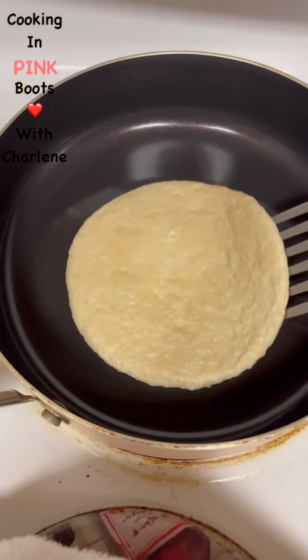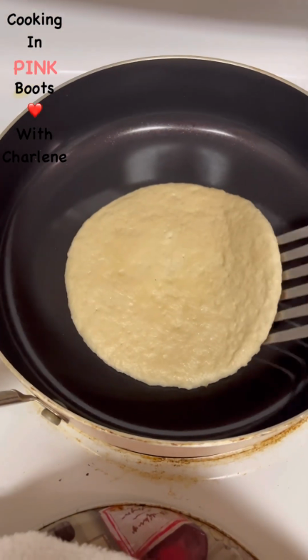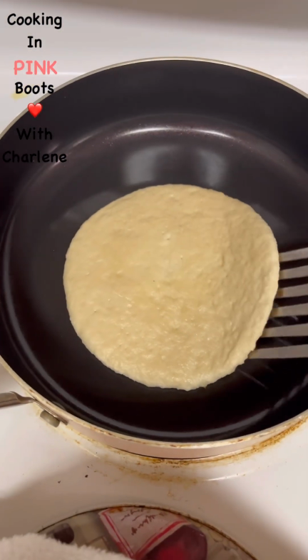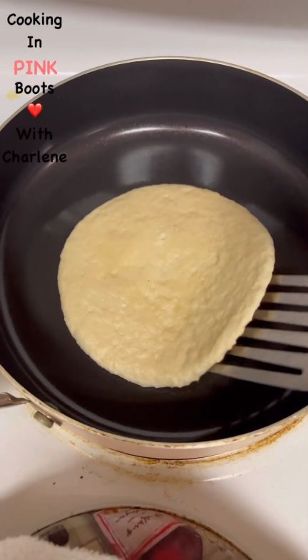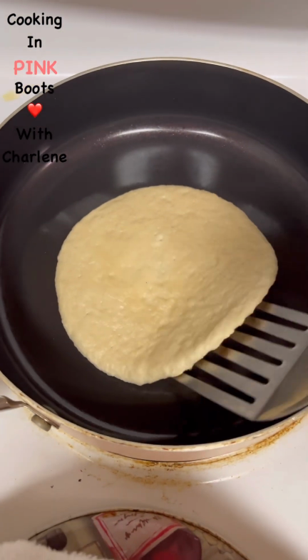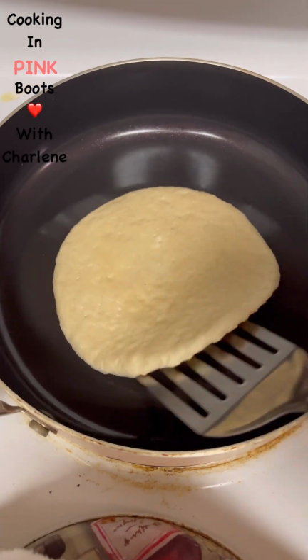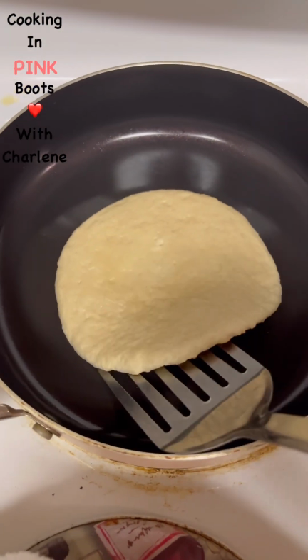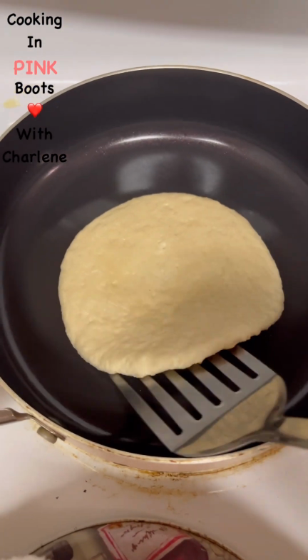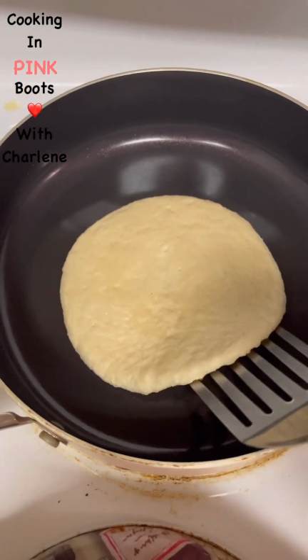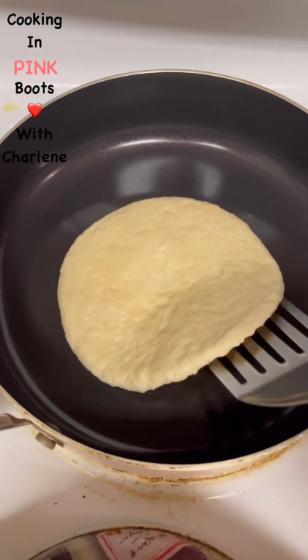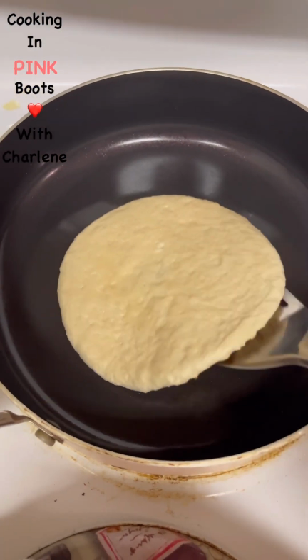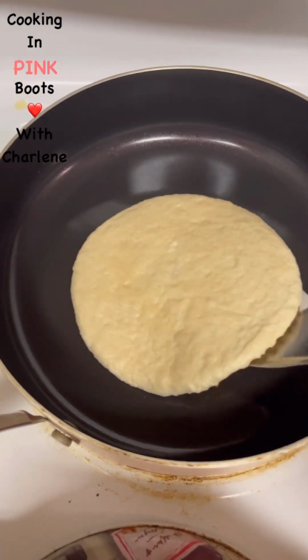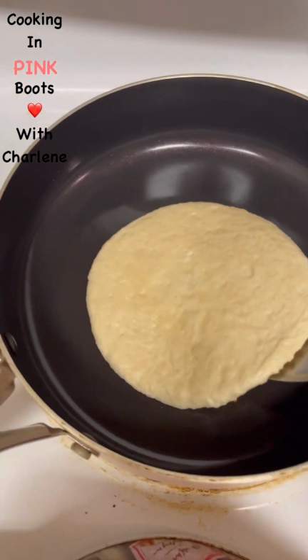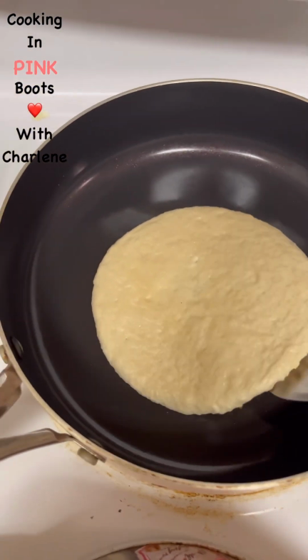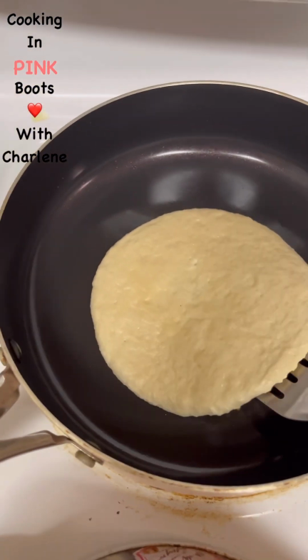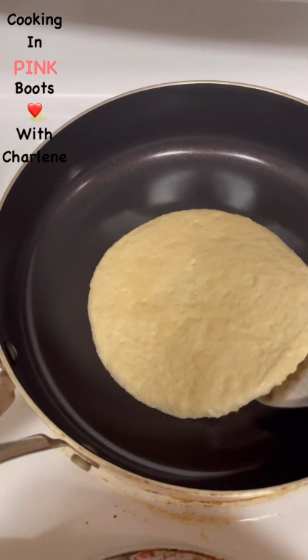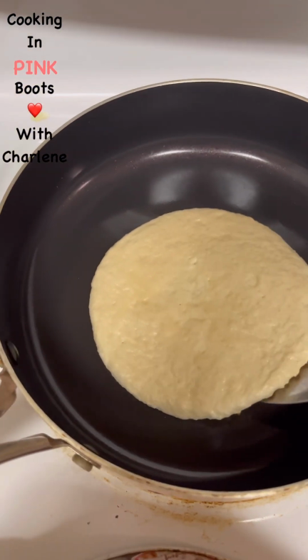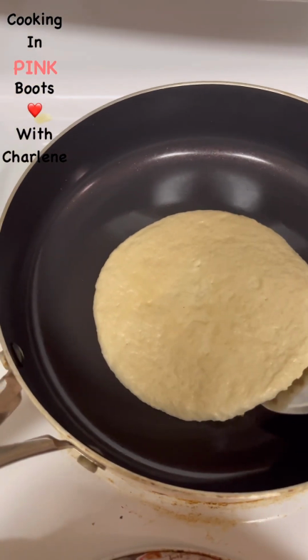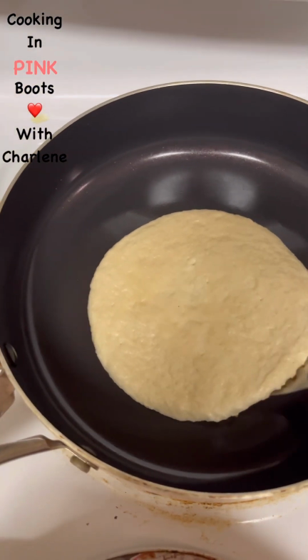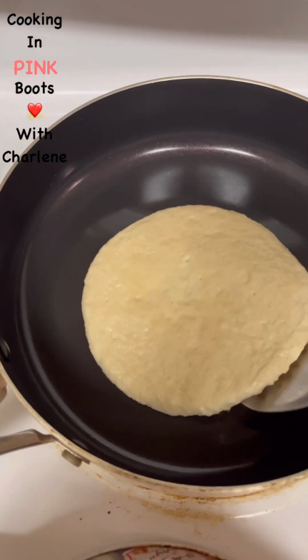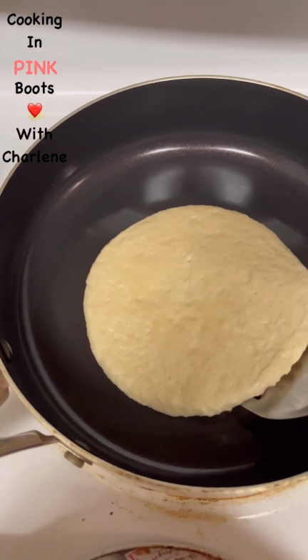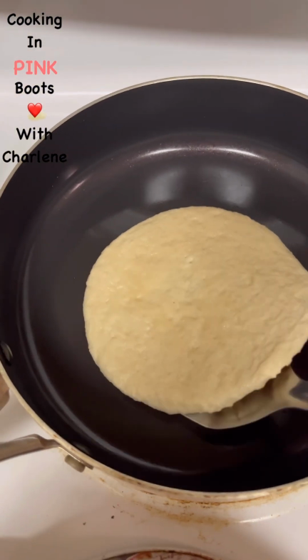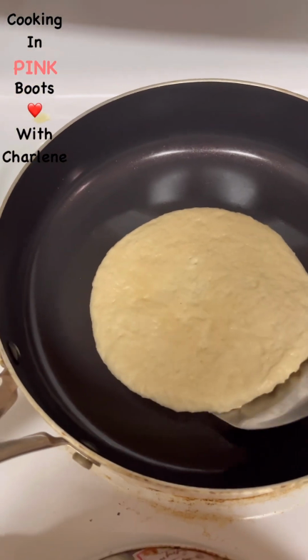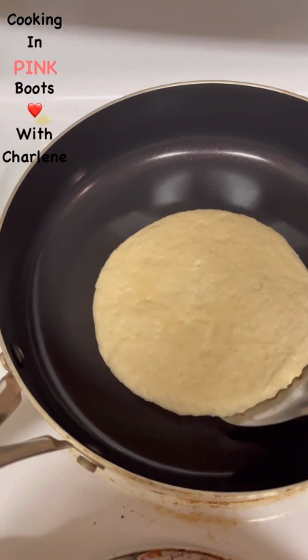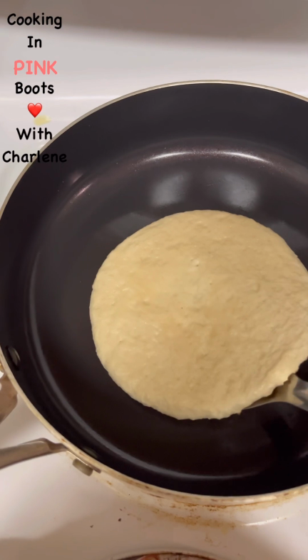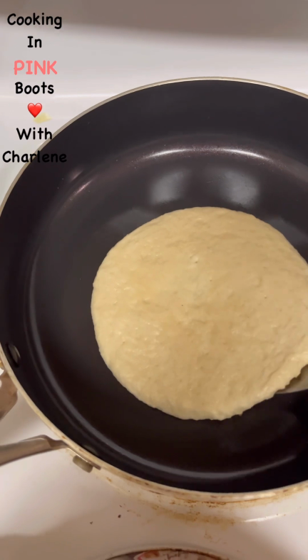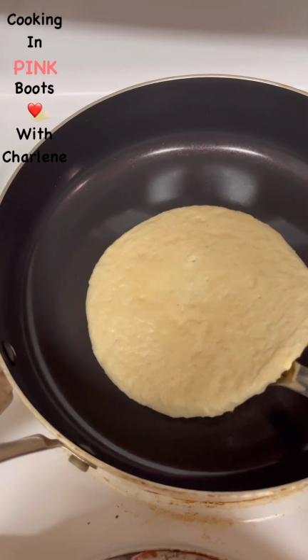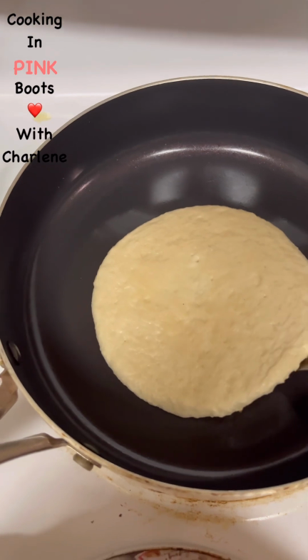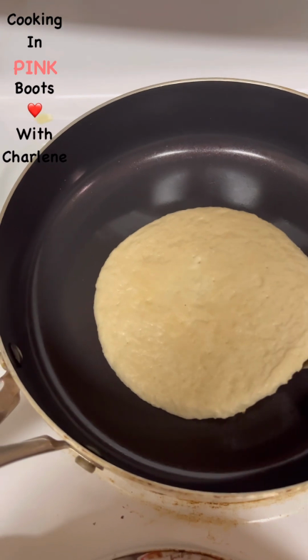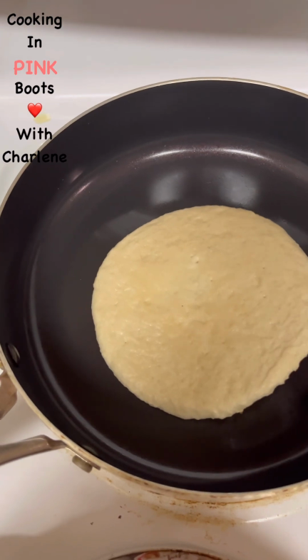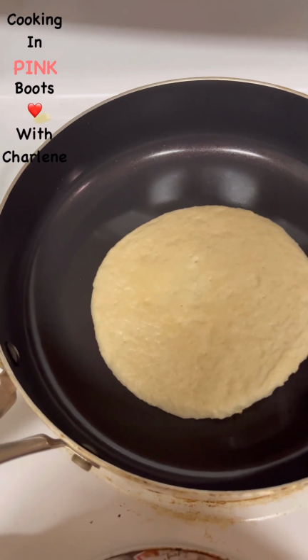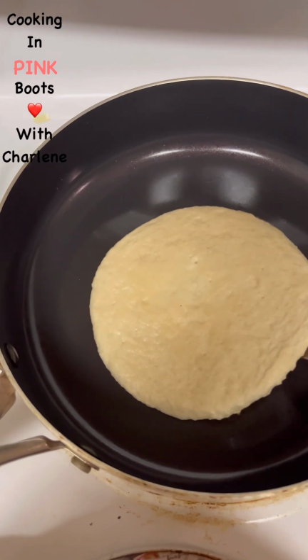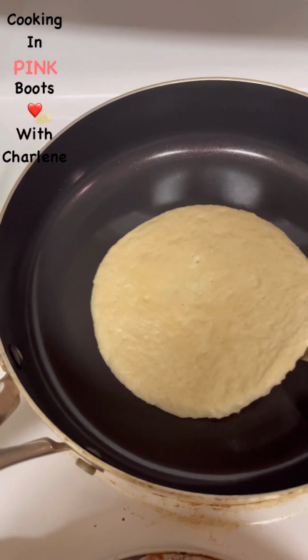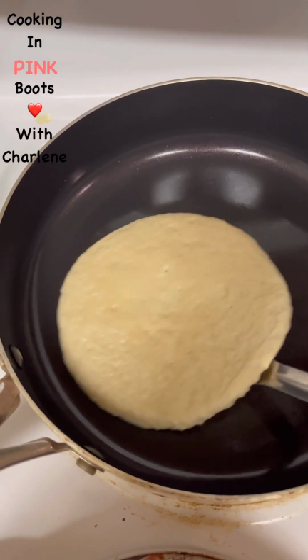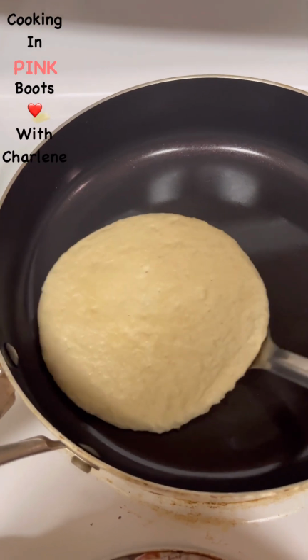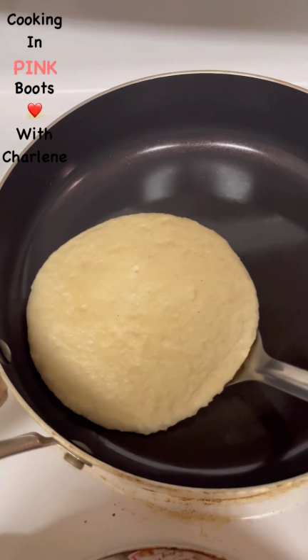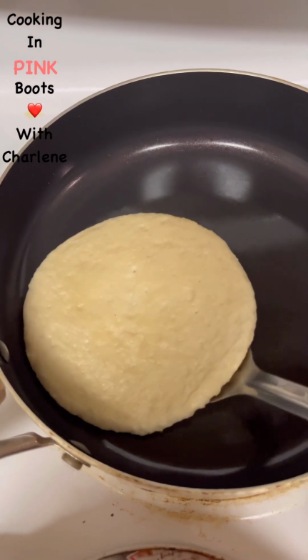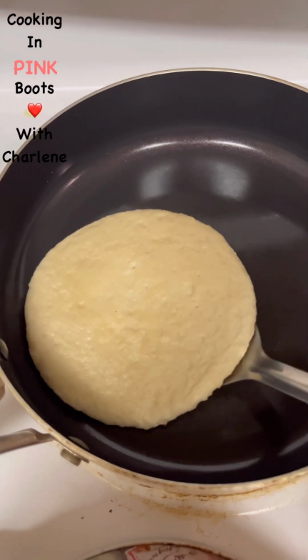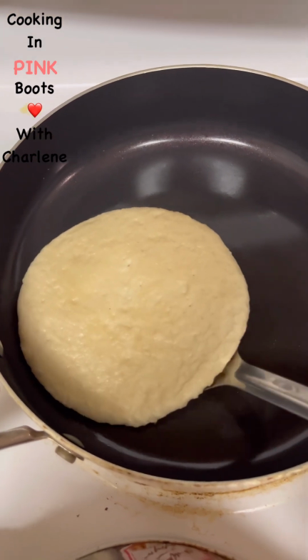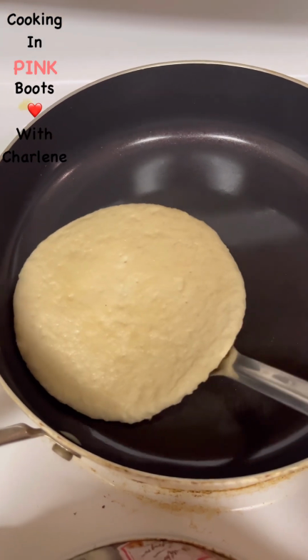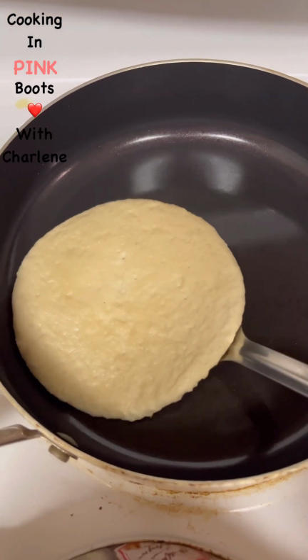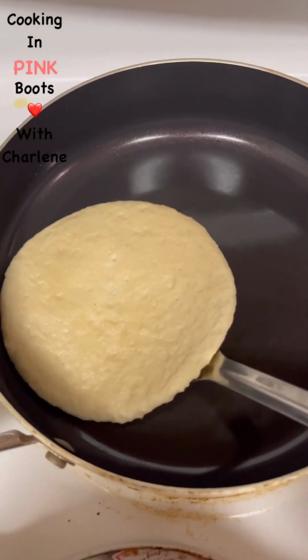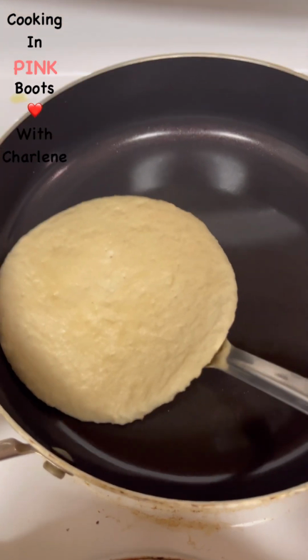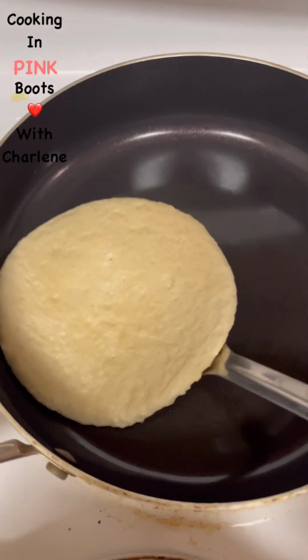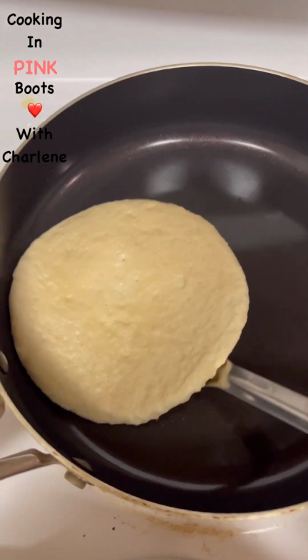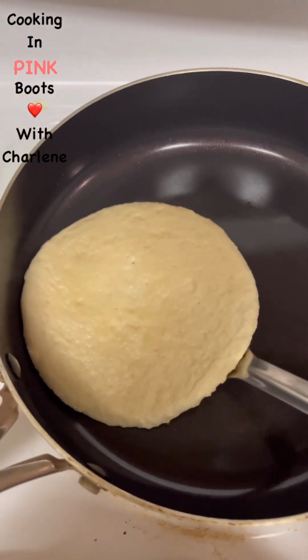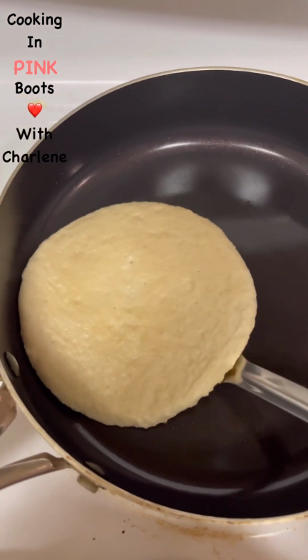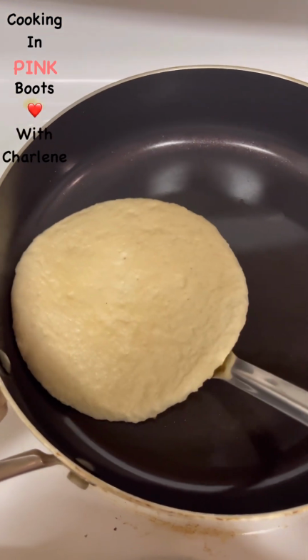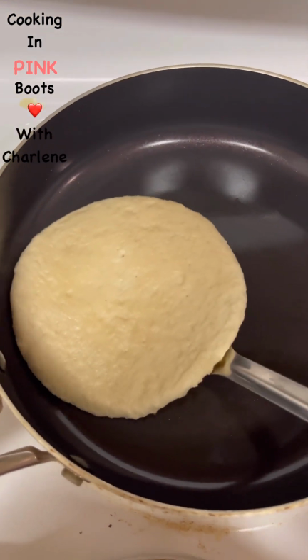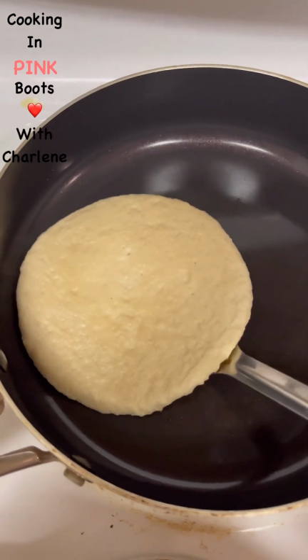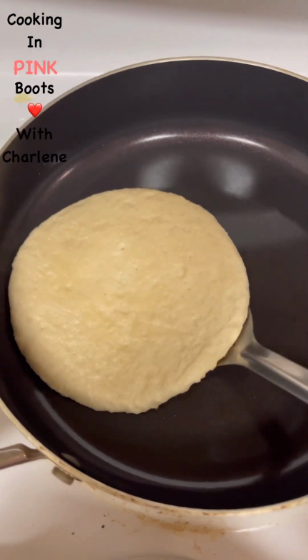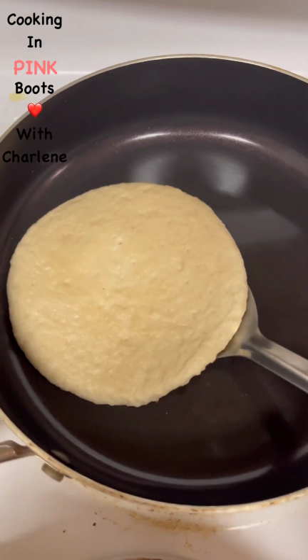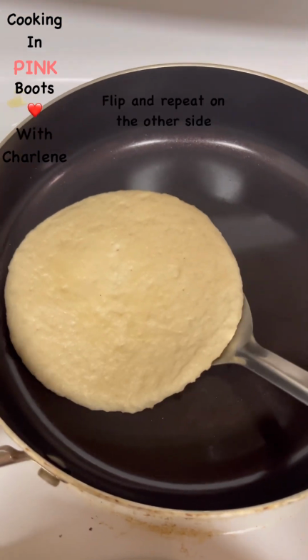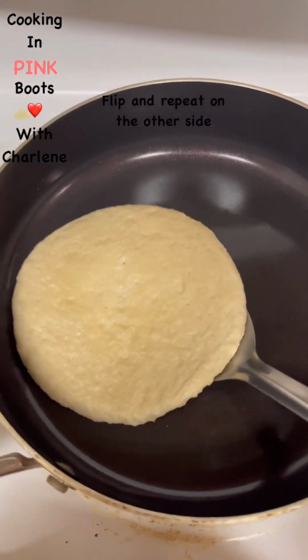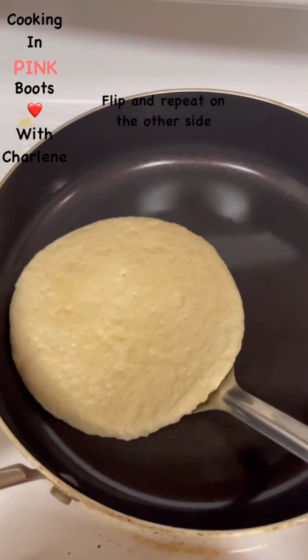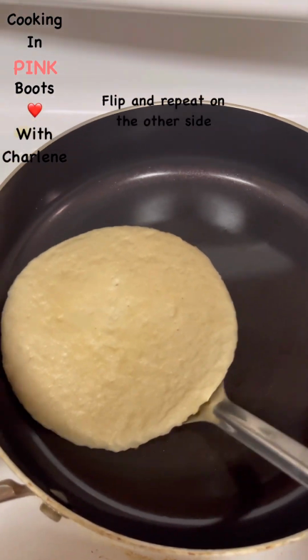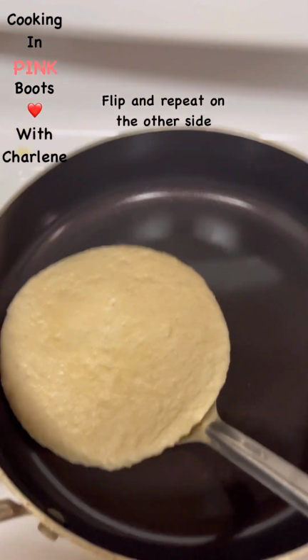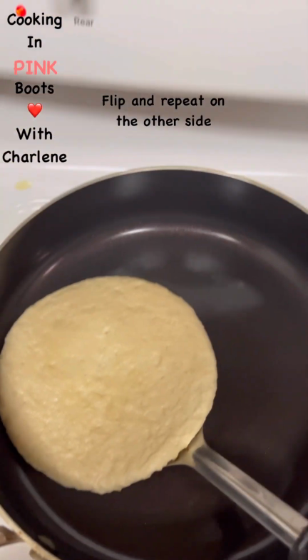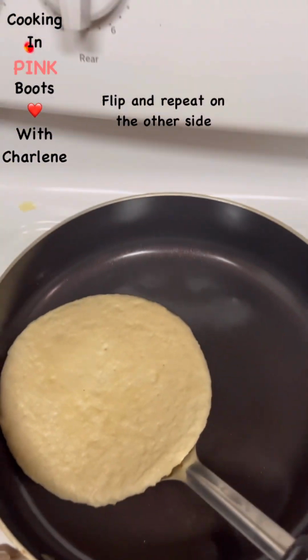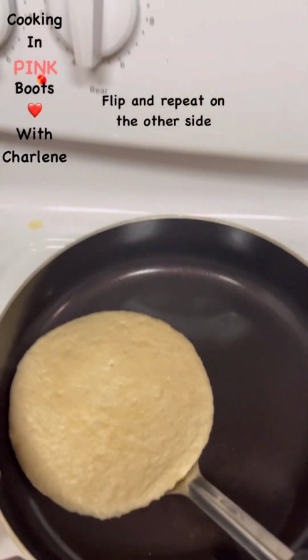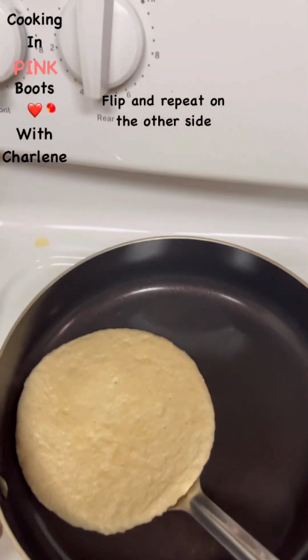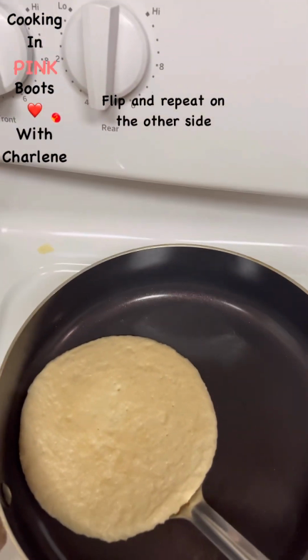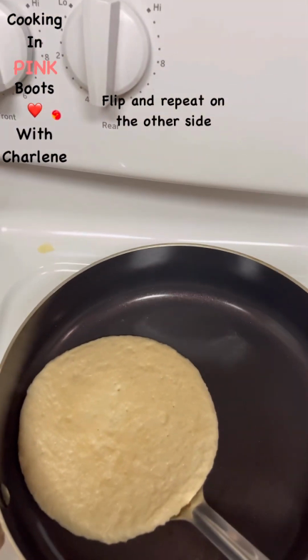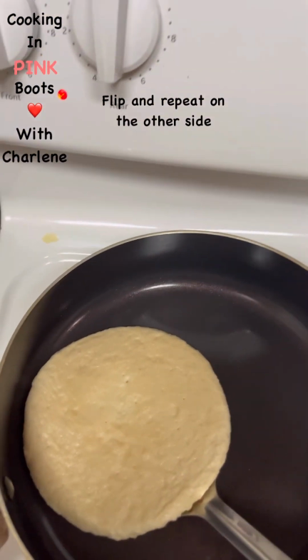Let's go give this a flip. Remember, you don't need butter or oil to grease the pan — you're just toasting it on medium heat.